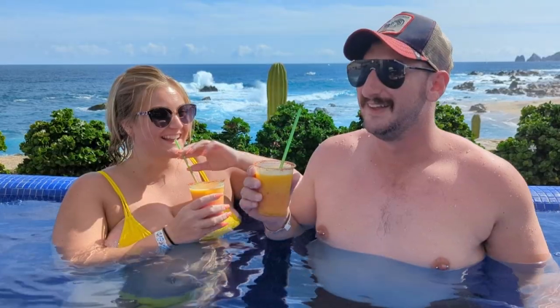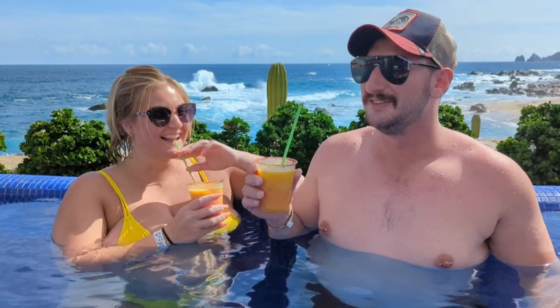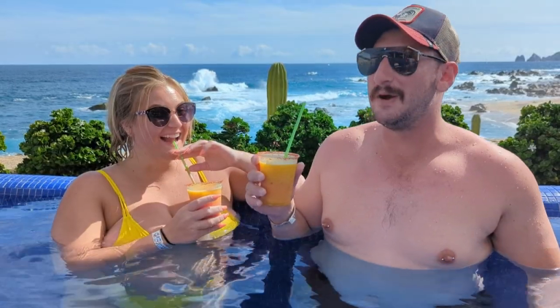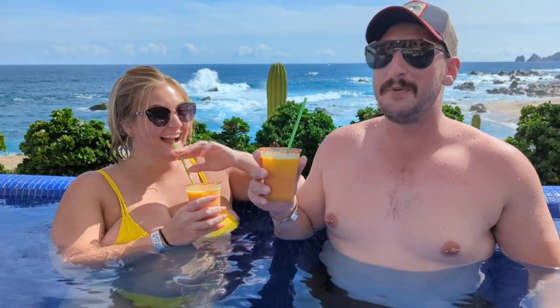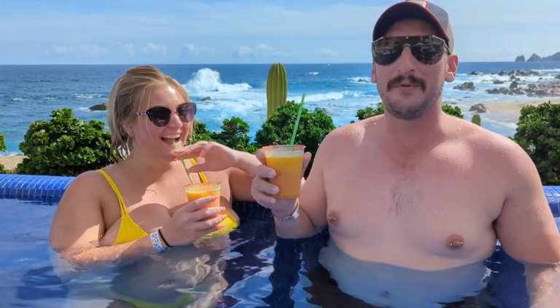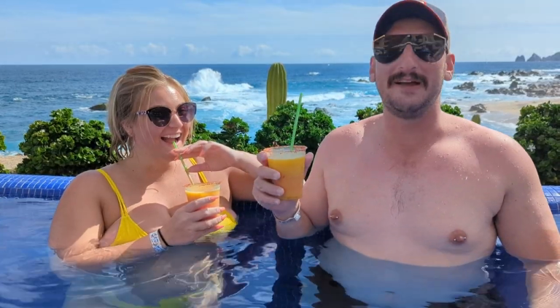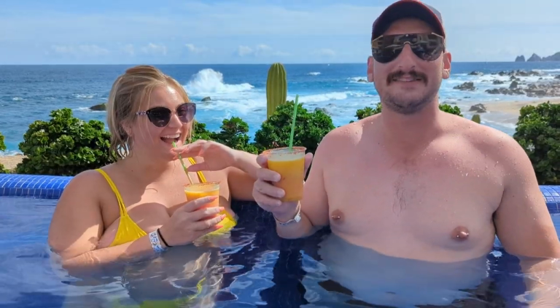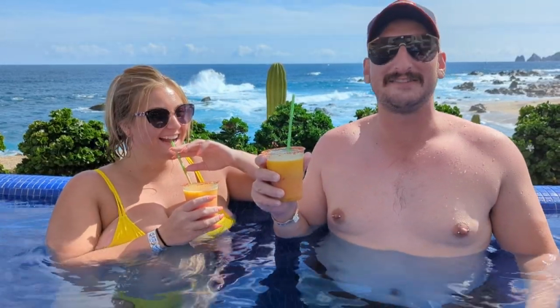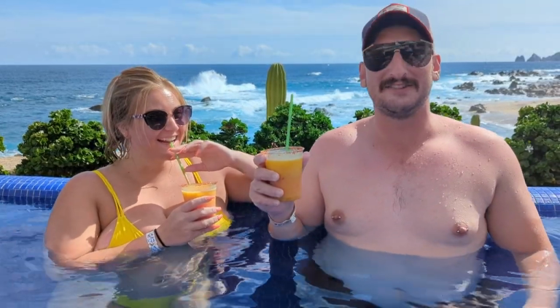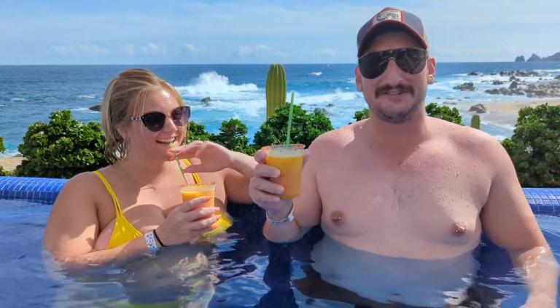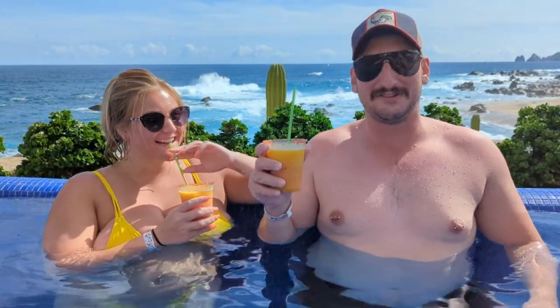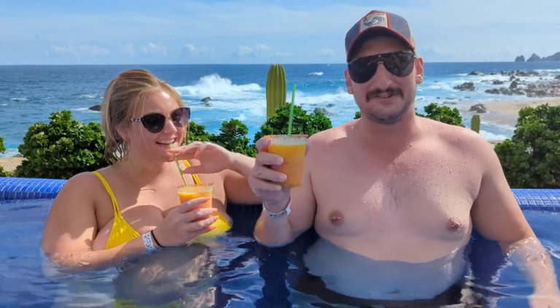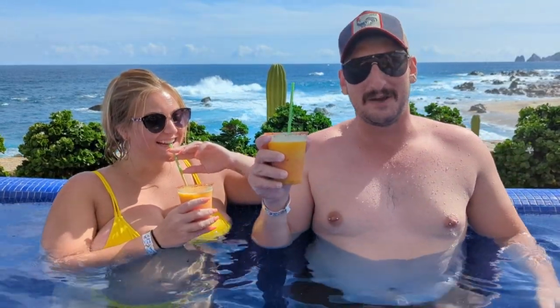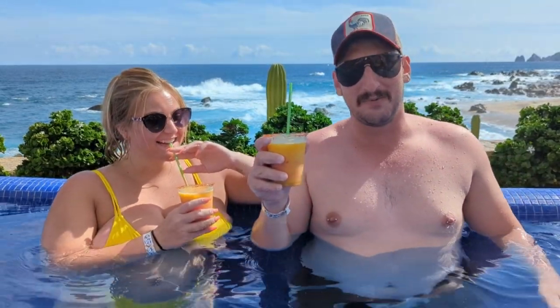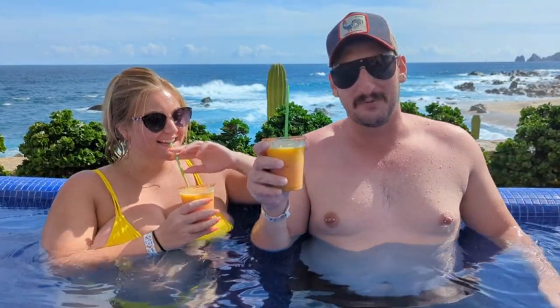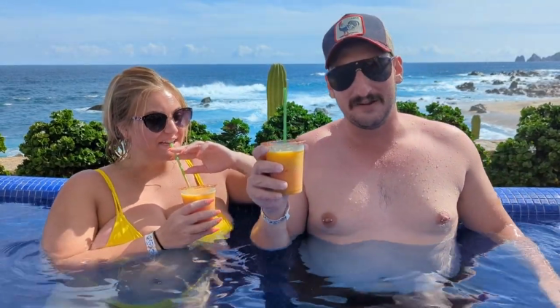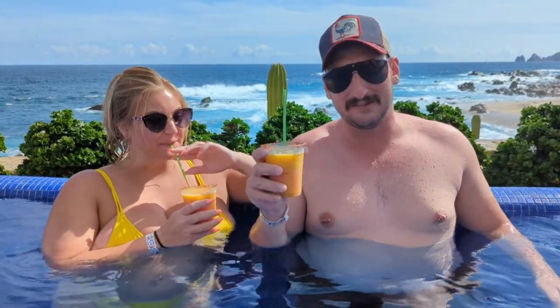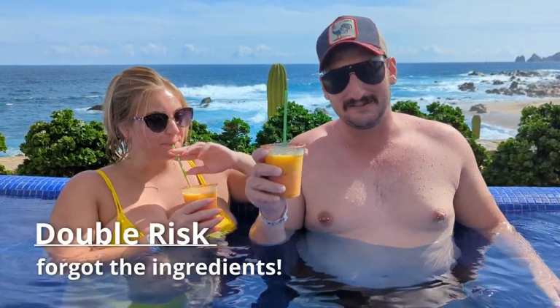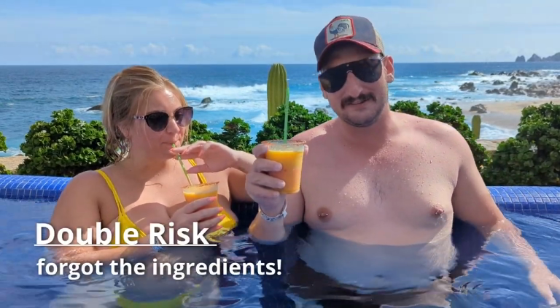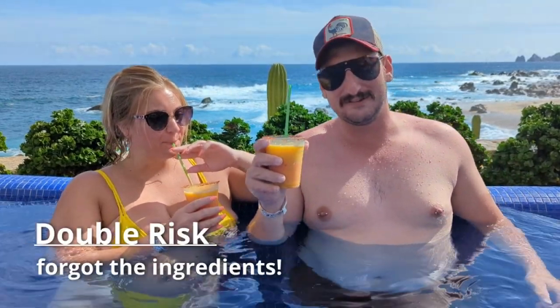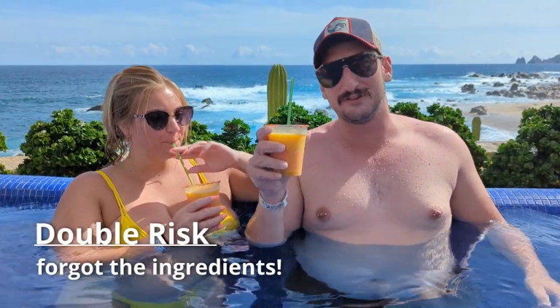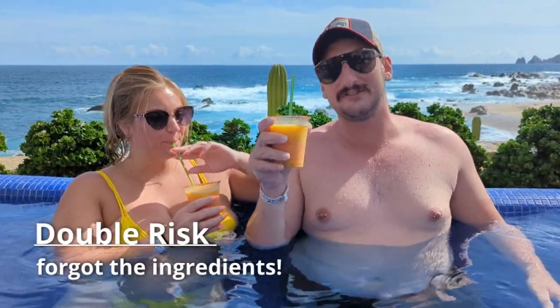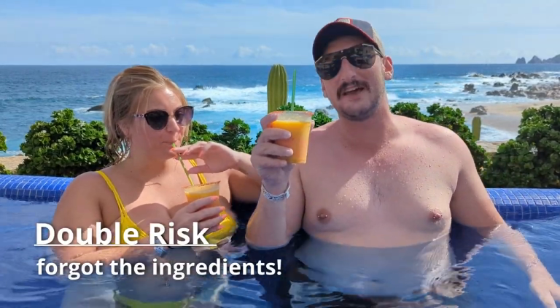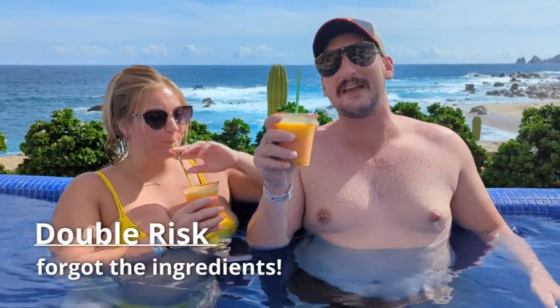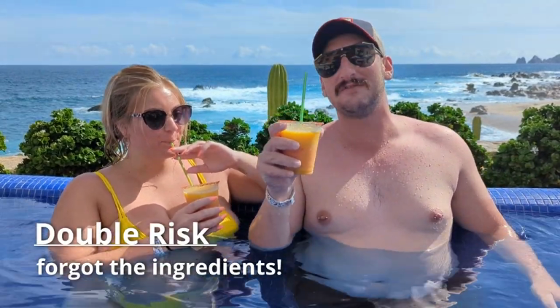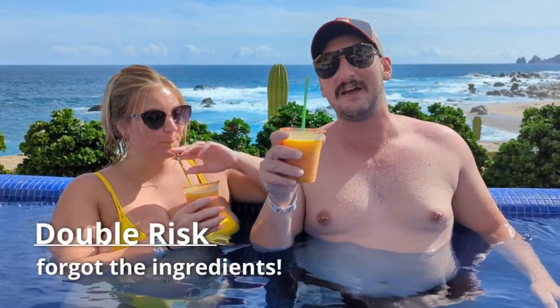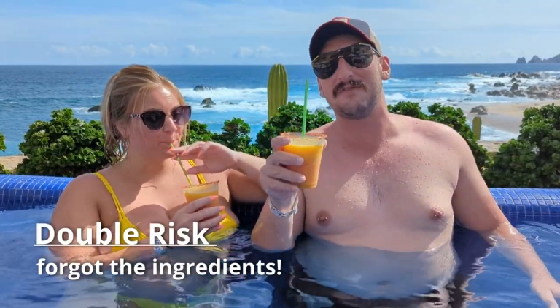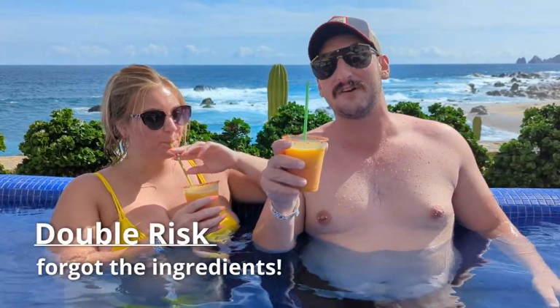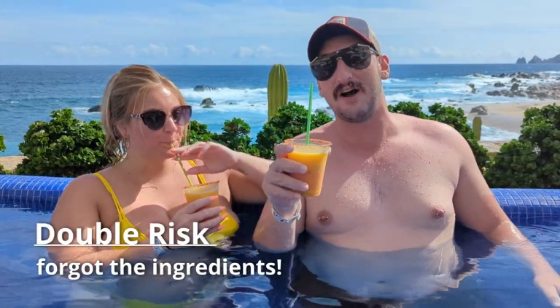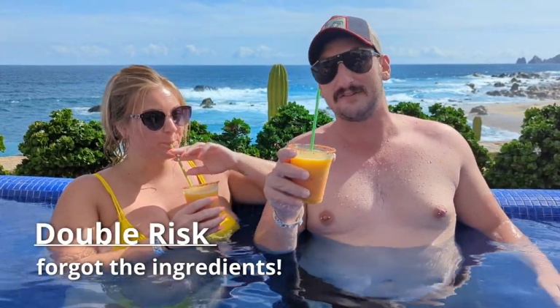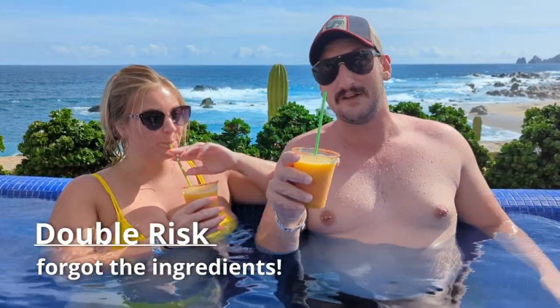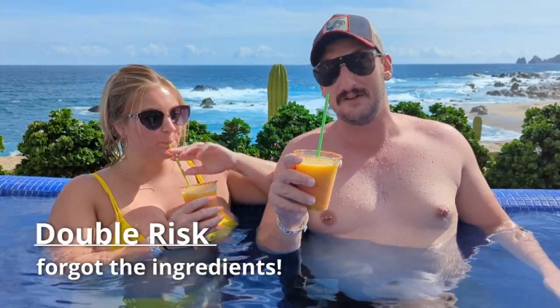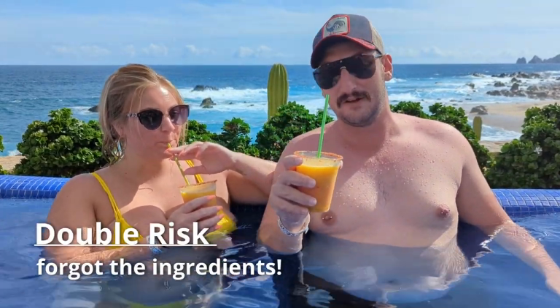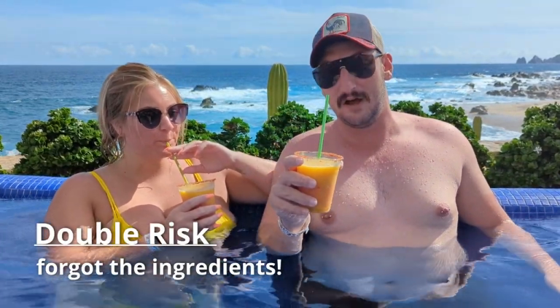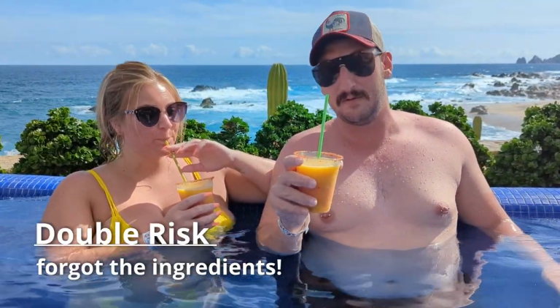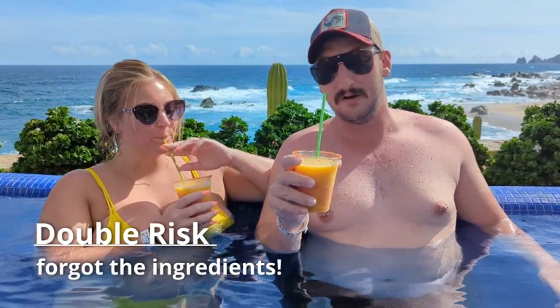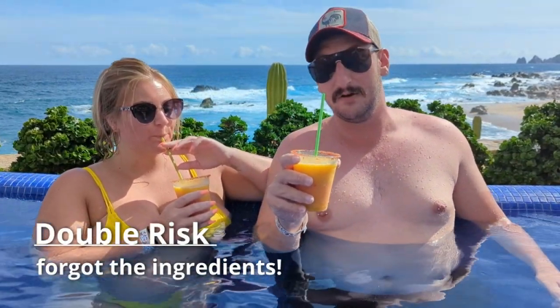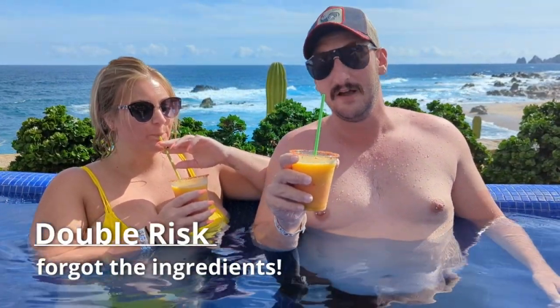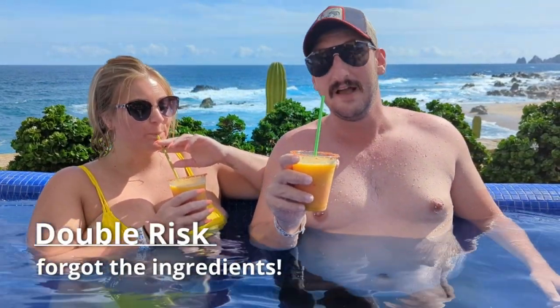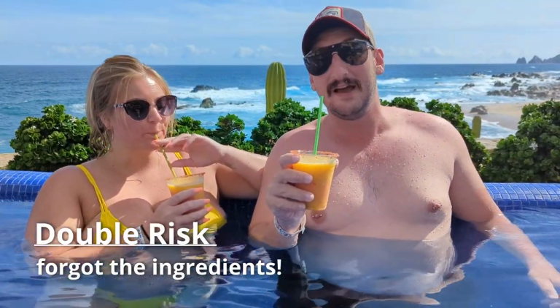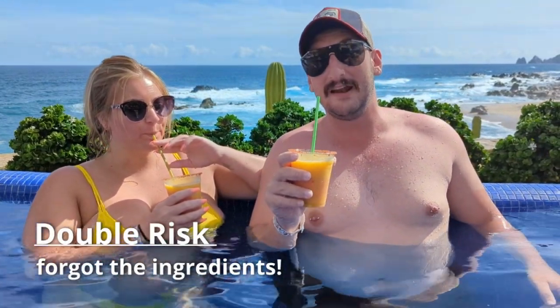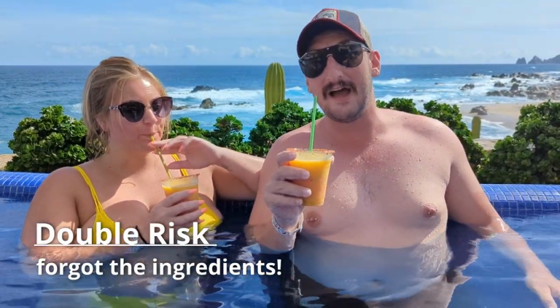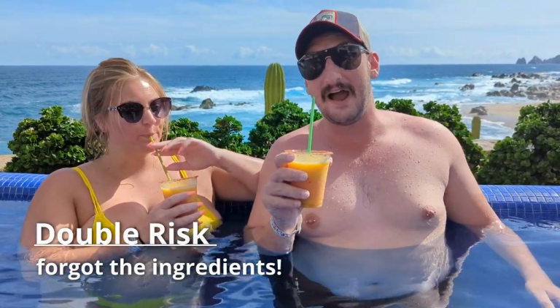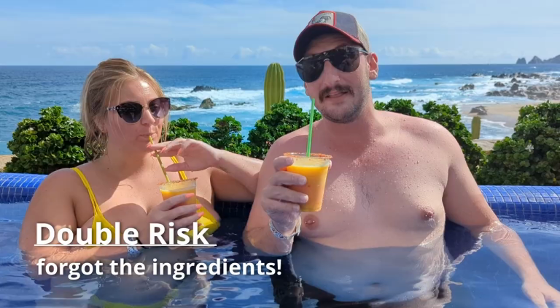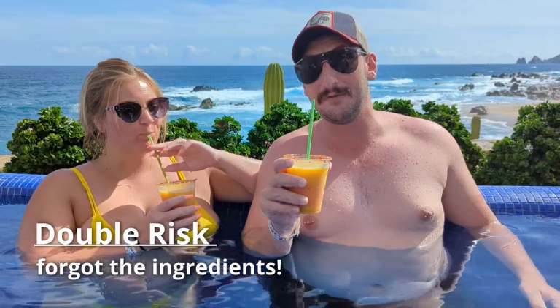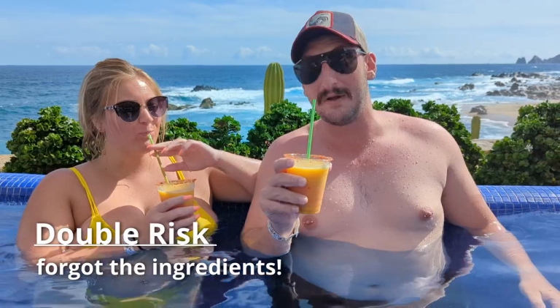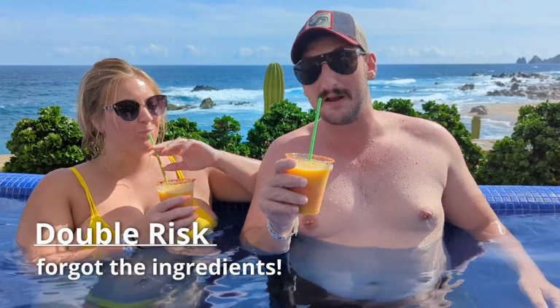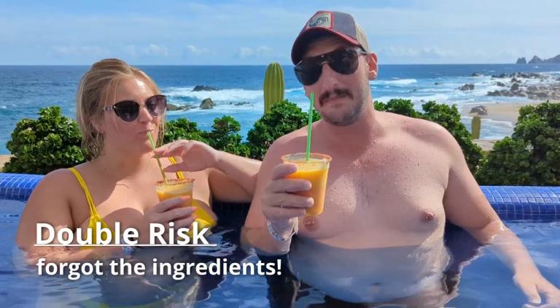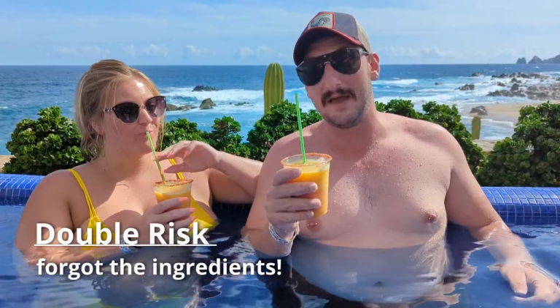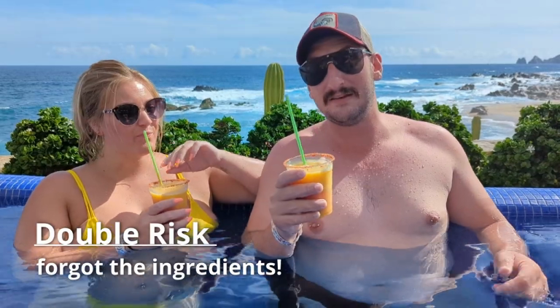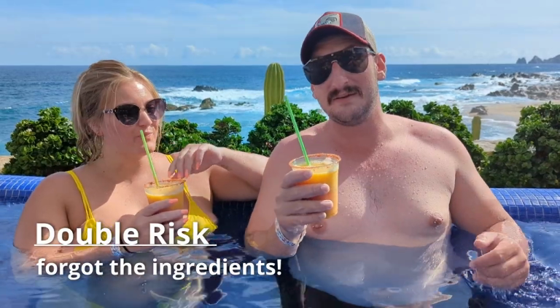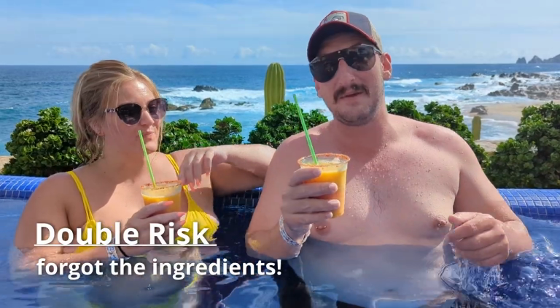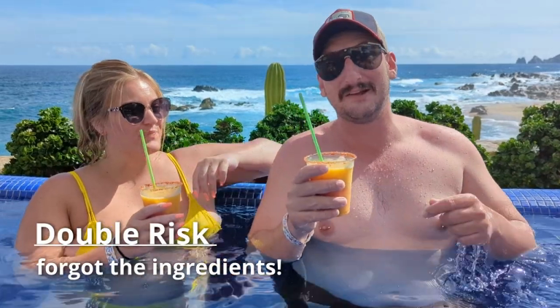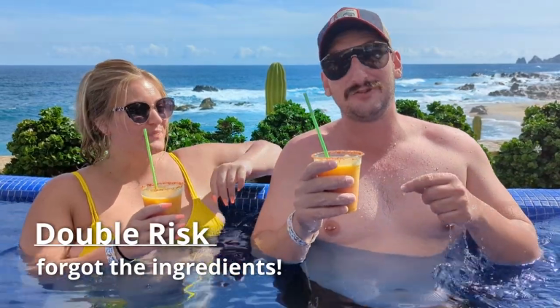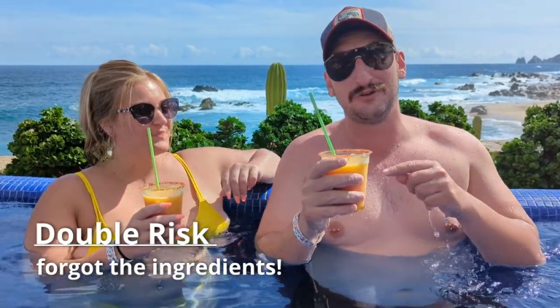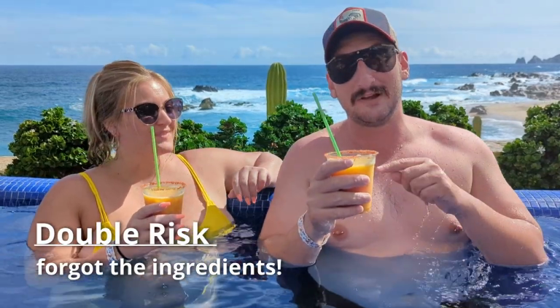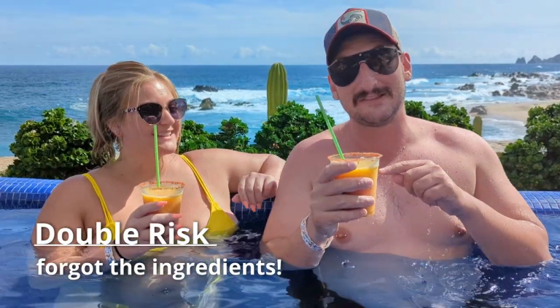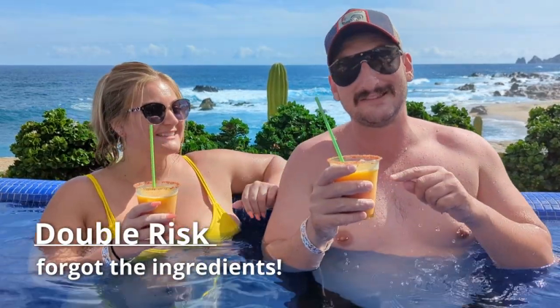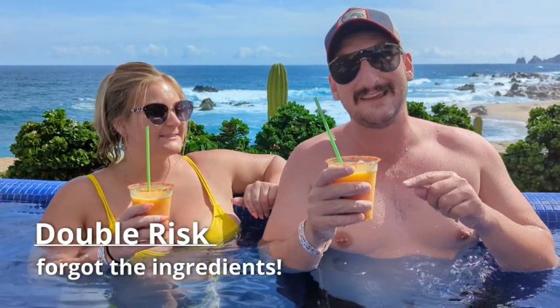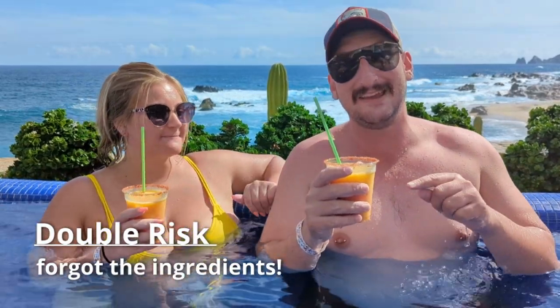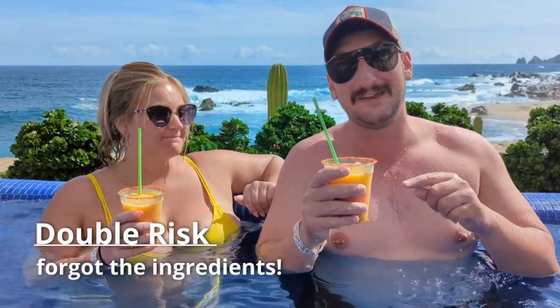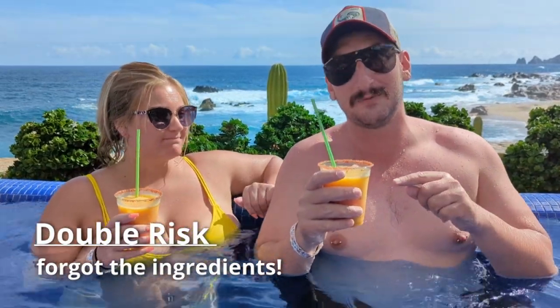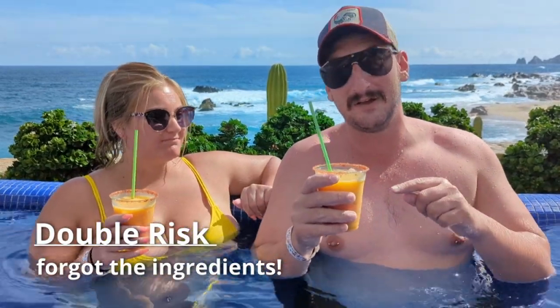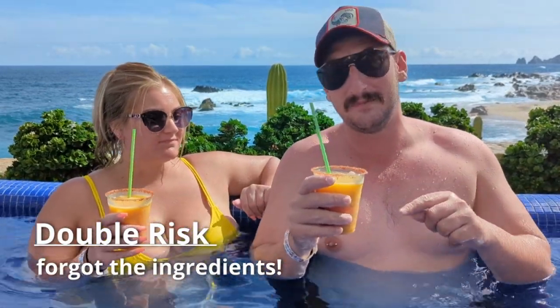This is a Double Risk — our second favorite cocktail in Cabo, and I highly recommend it. Make sure you get the tahini rim.